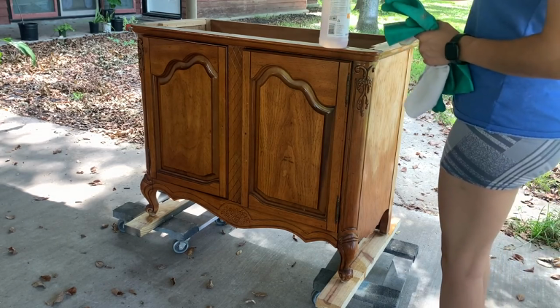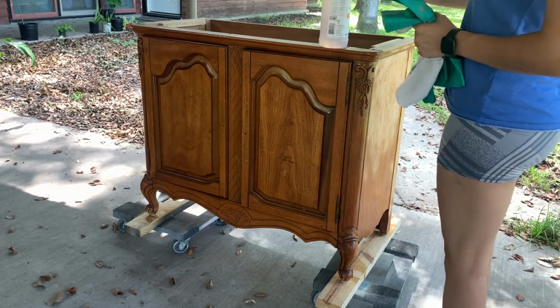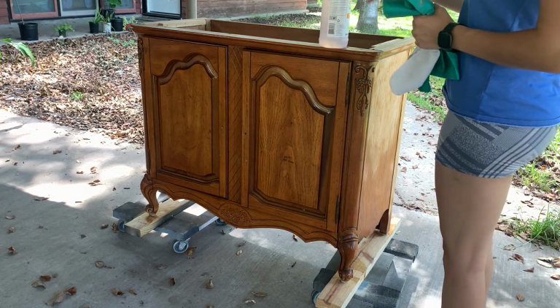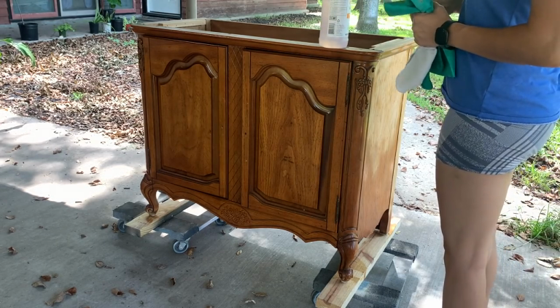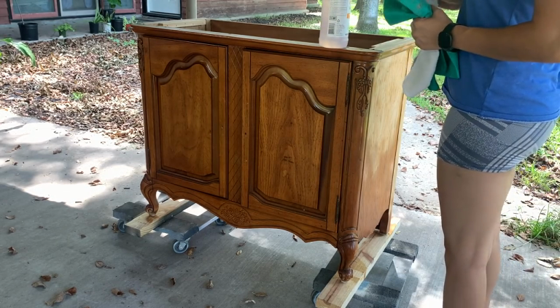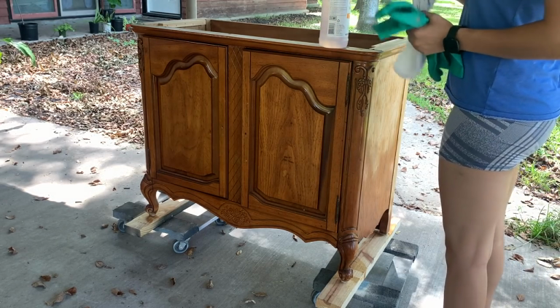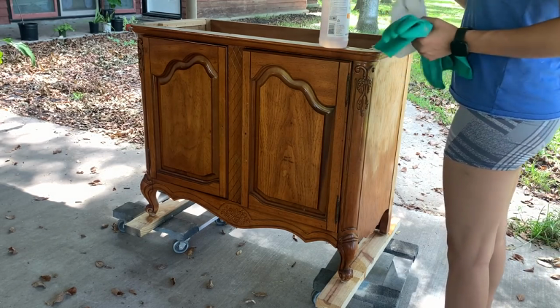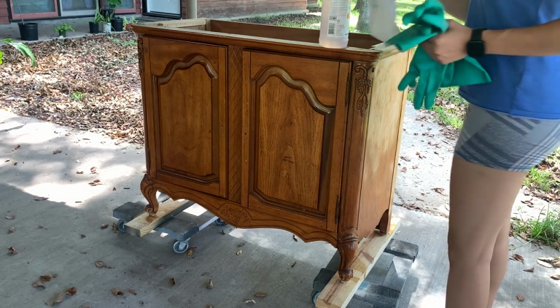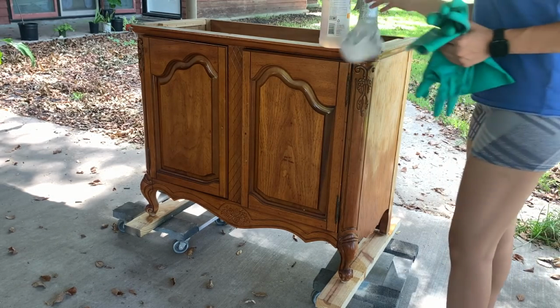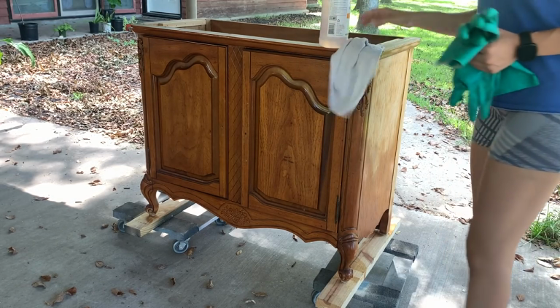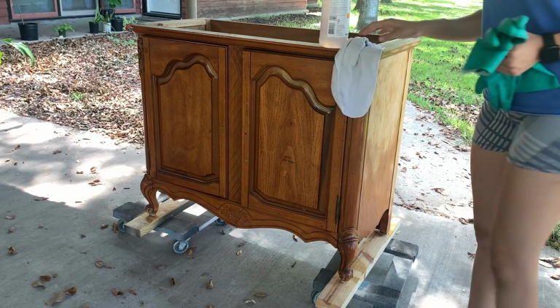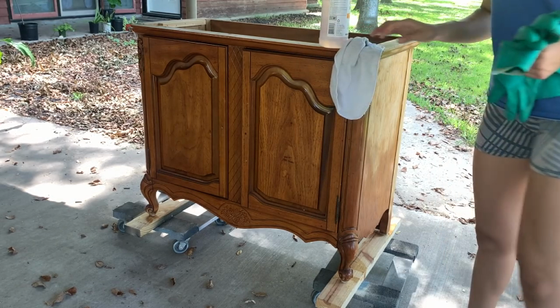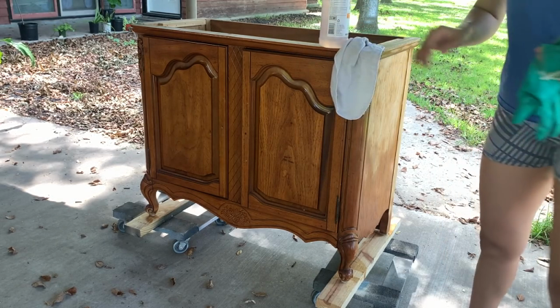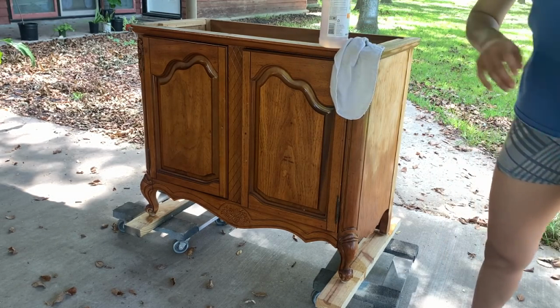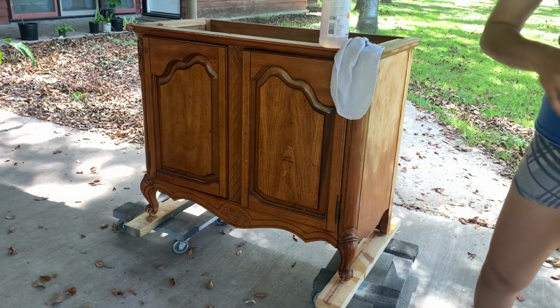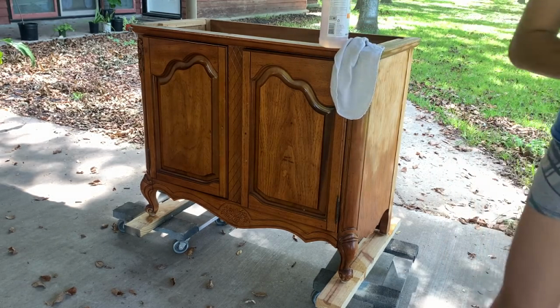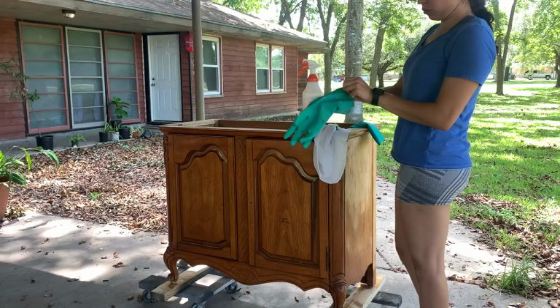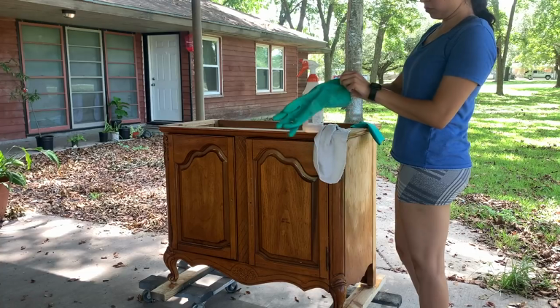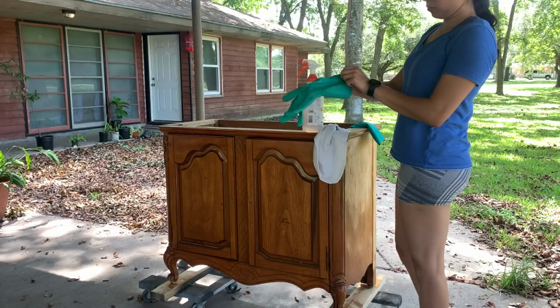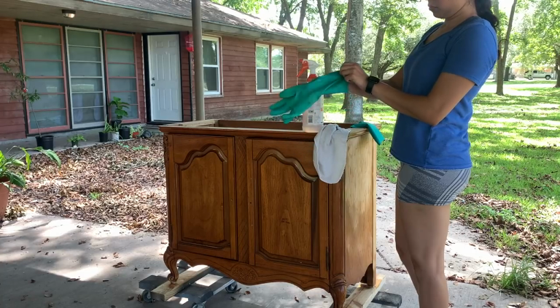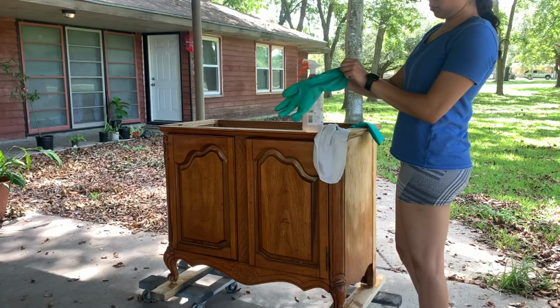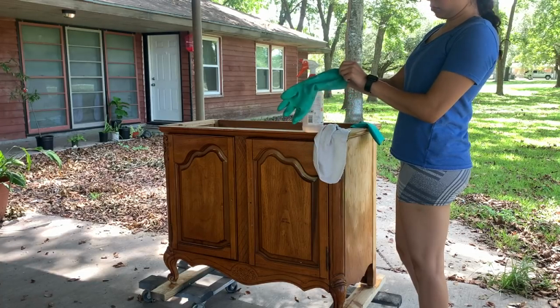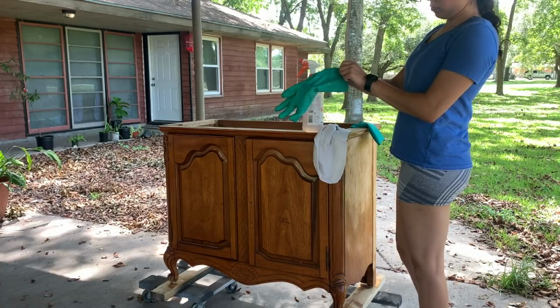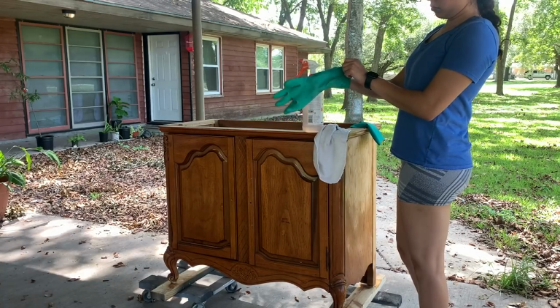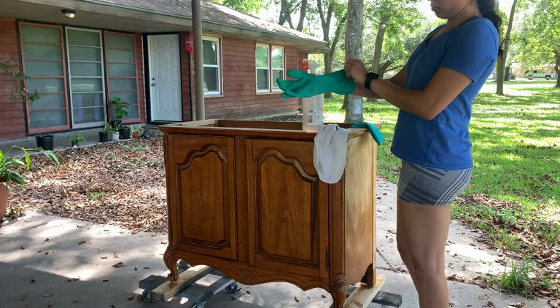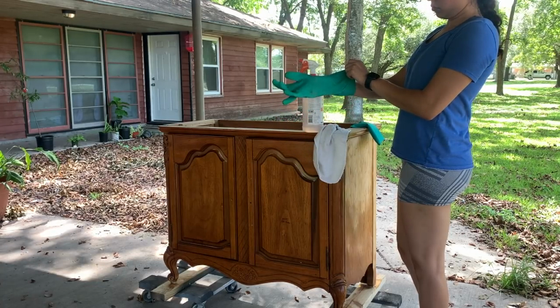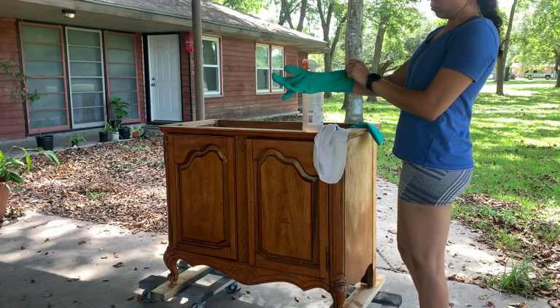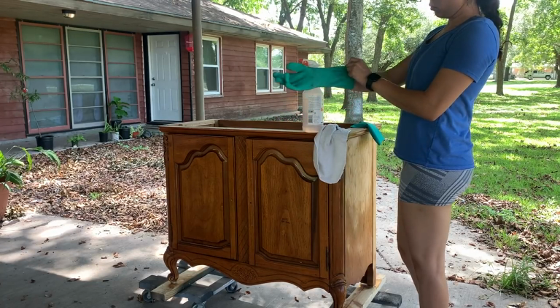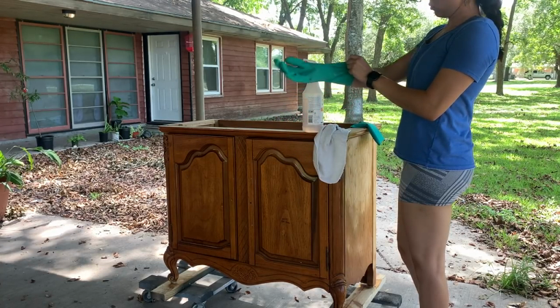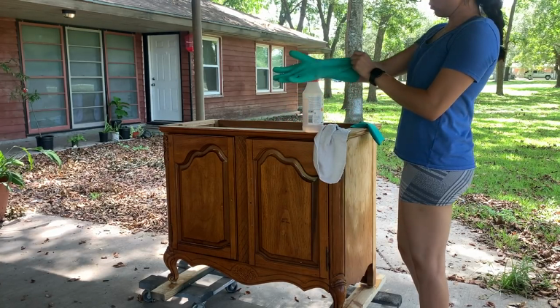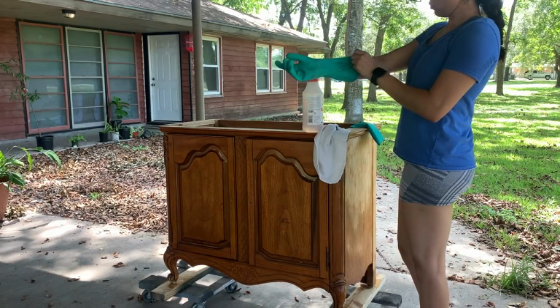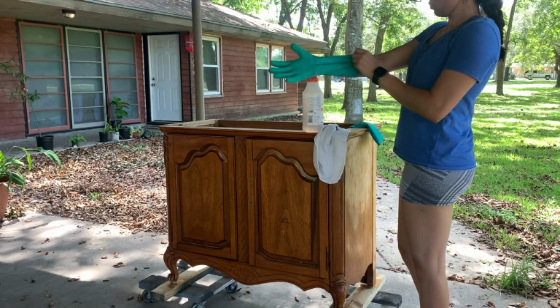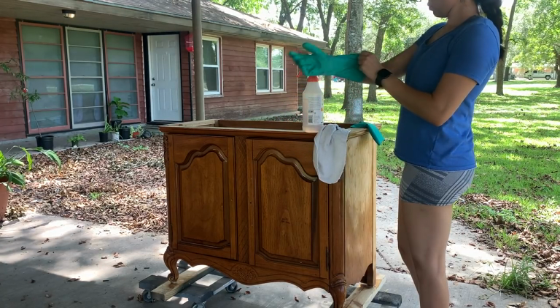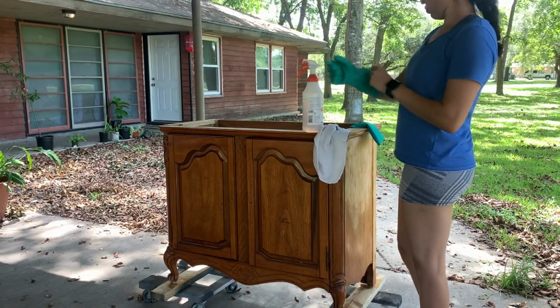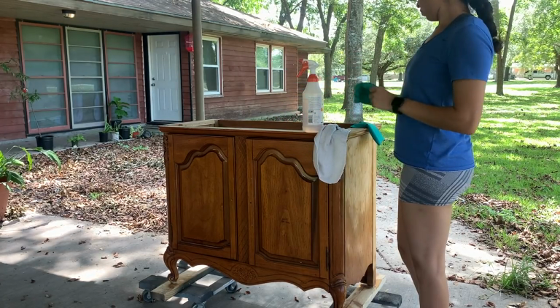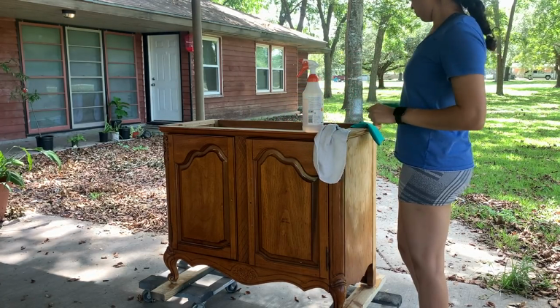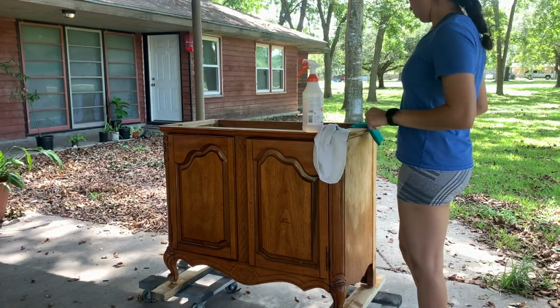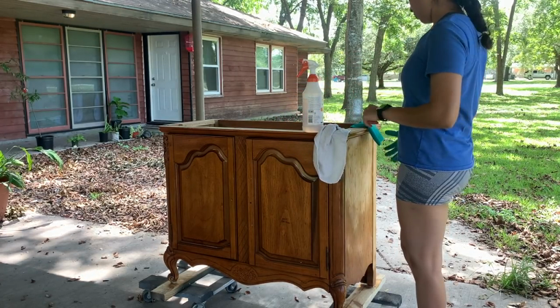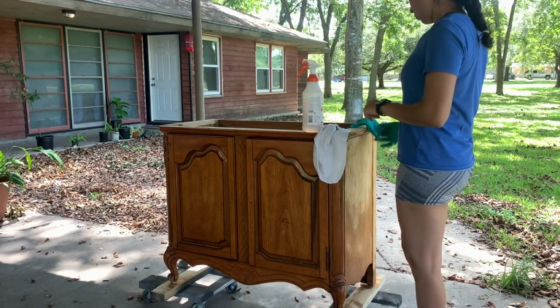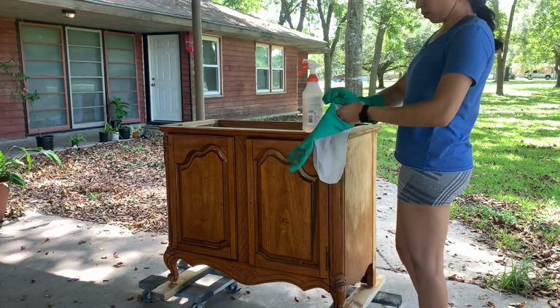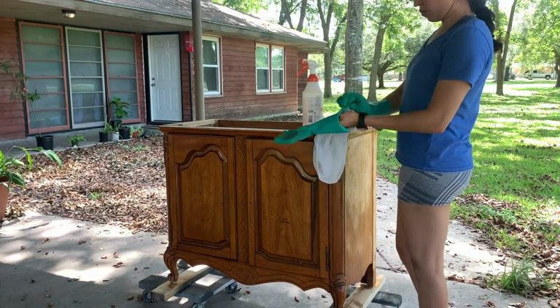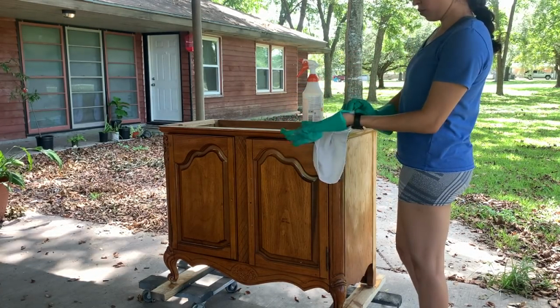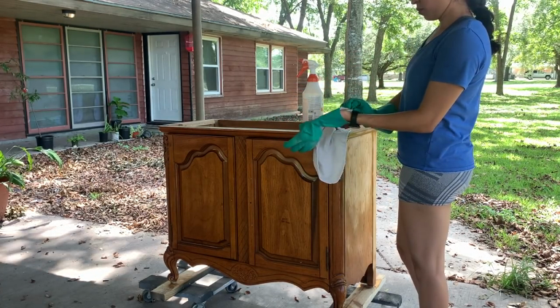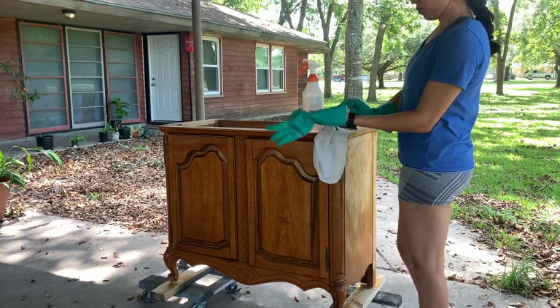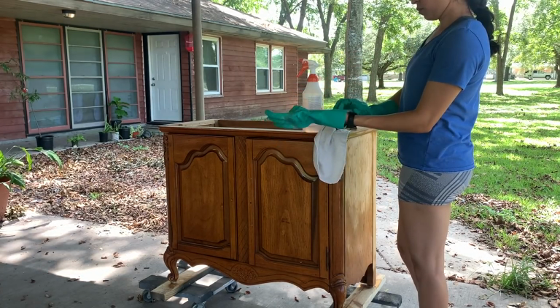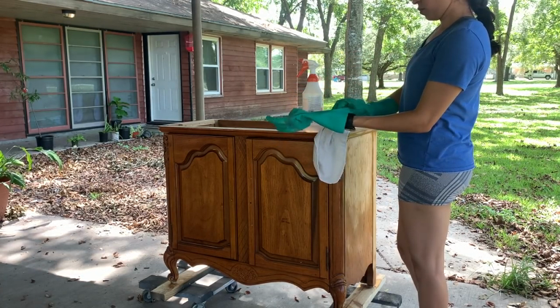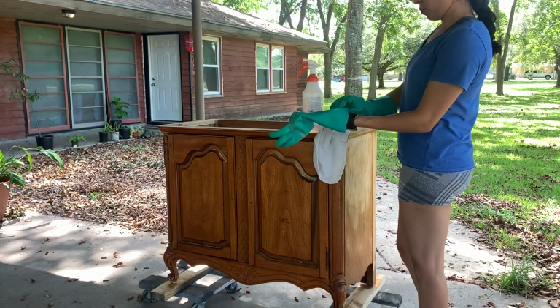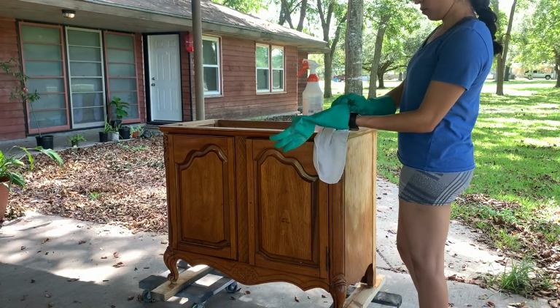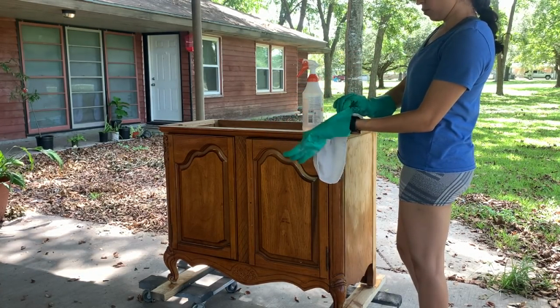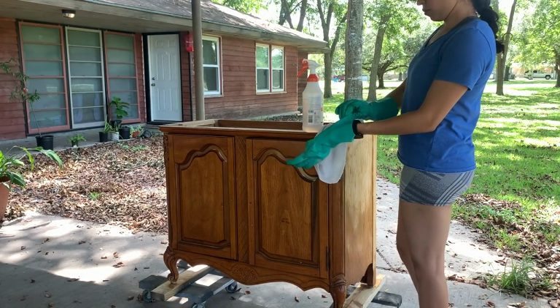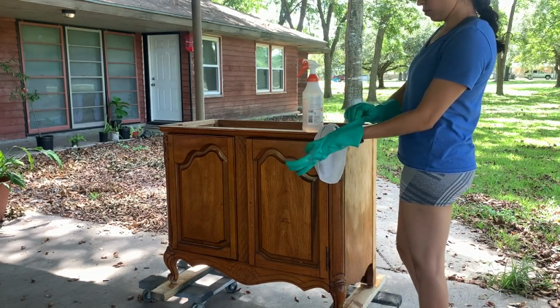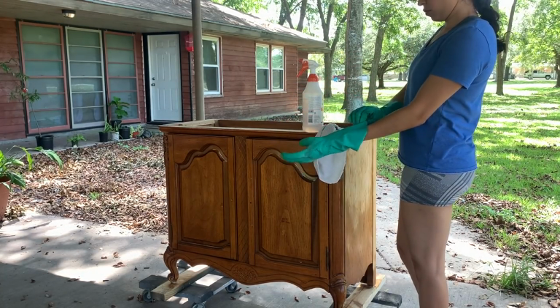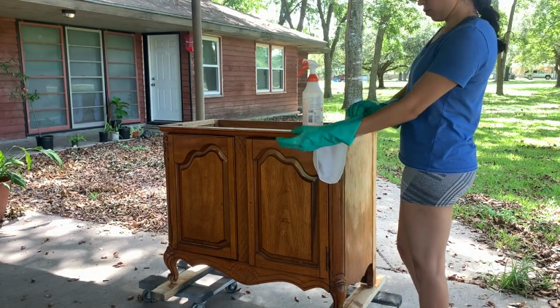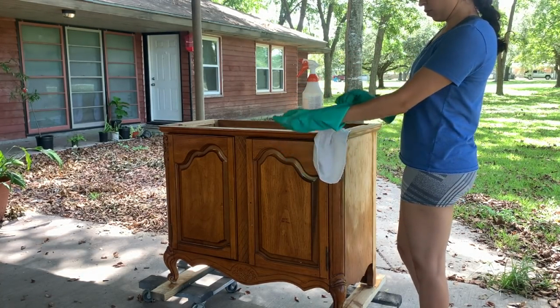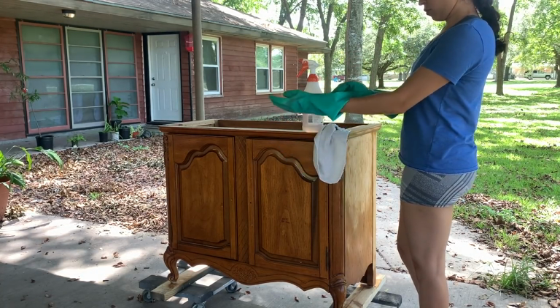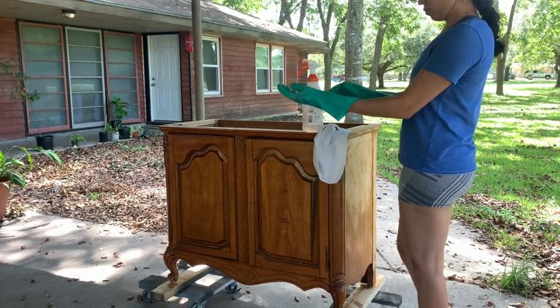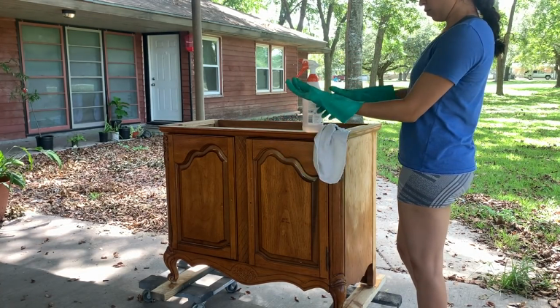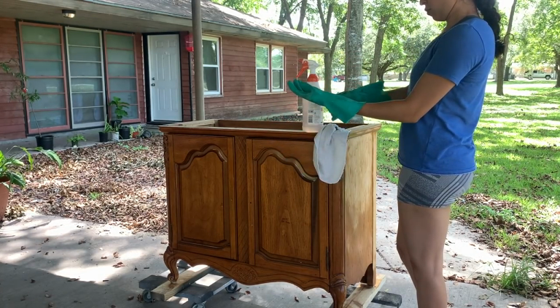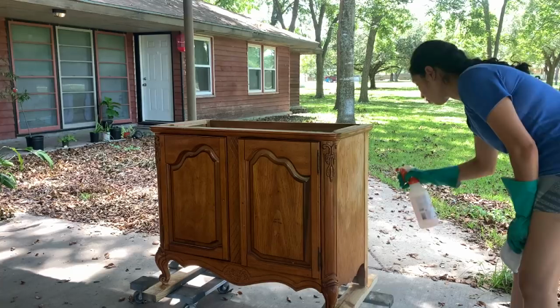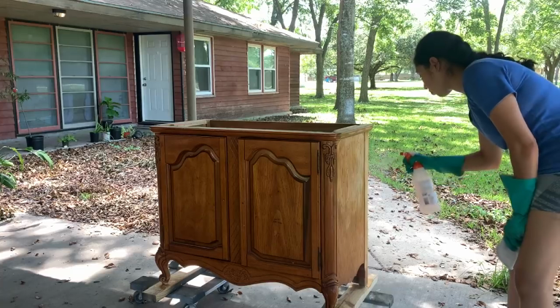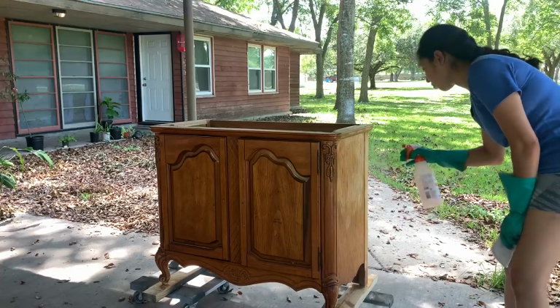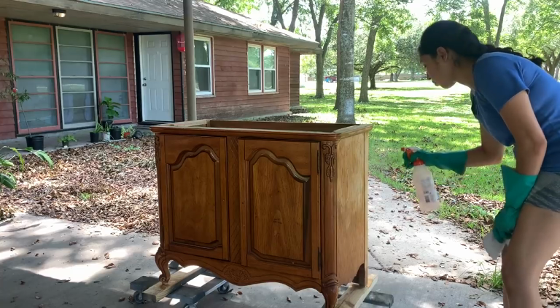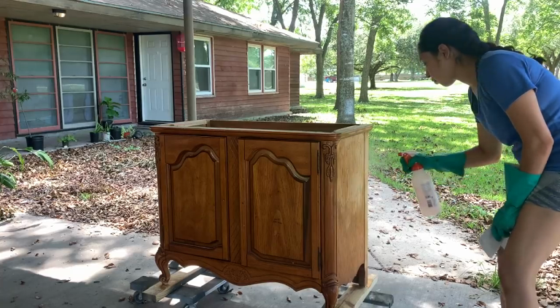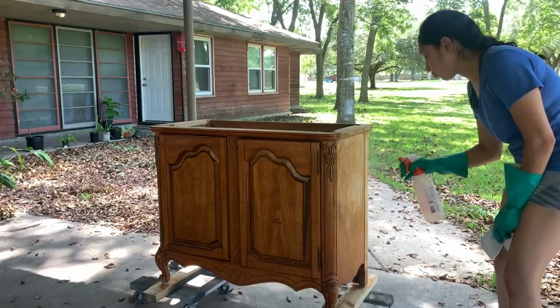After removing the original top that was not secured and the hardware, I used a TSP substitute to clean everything really well and prep it for paint.